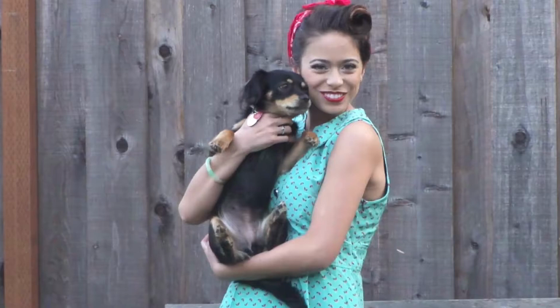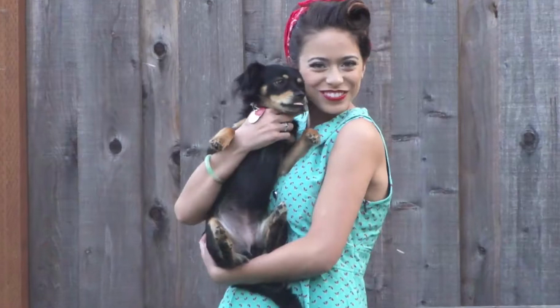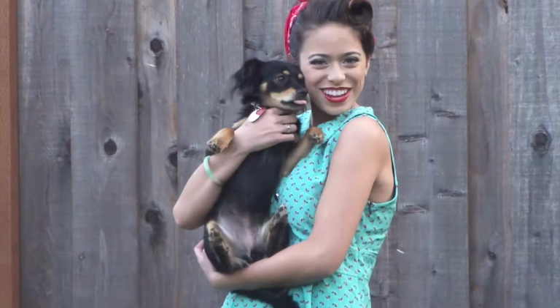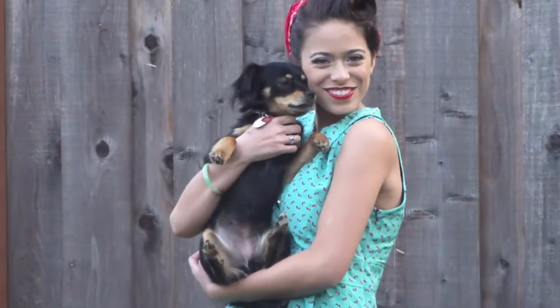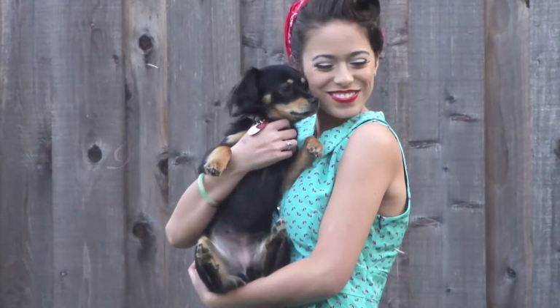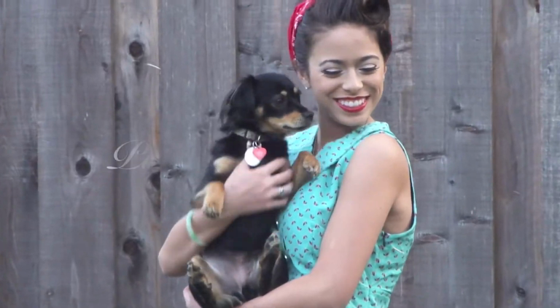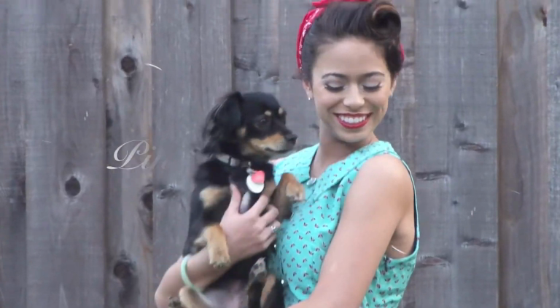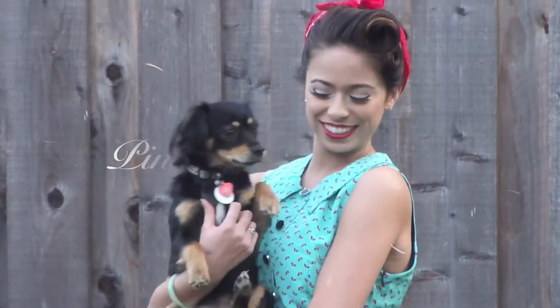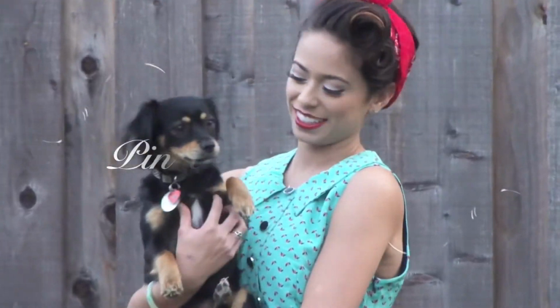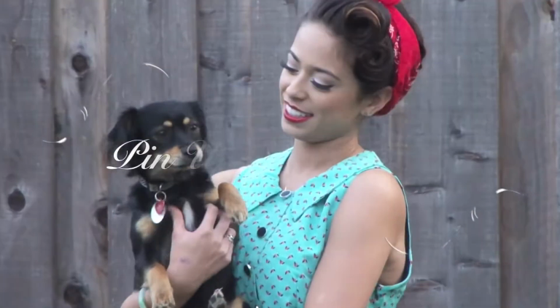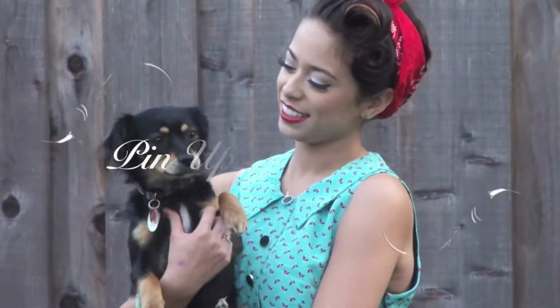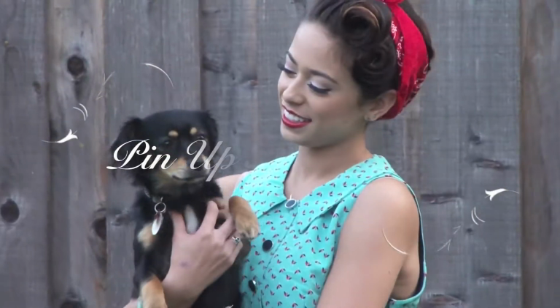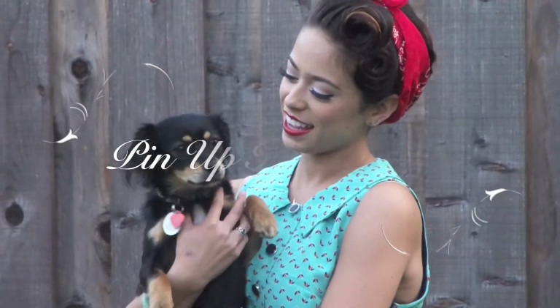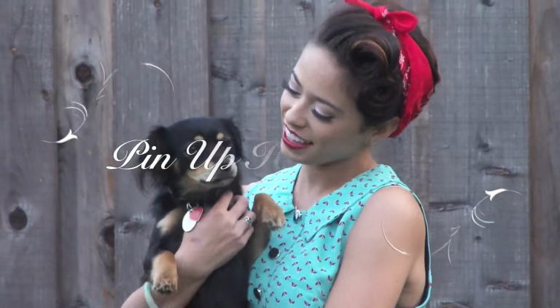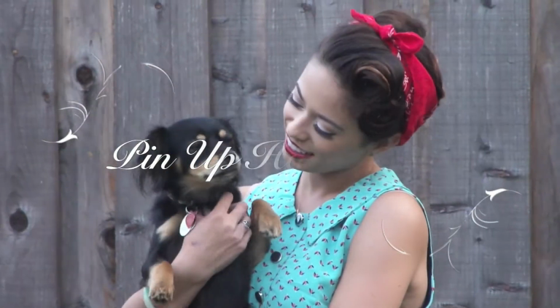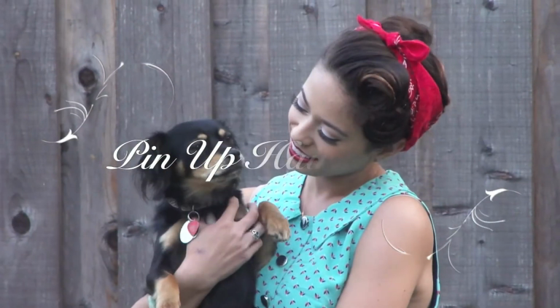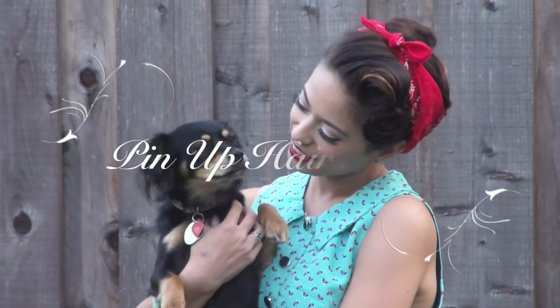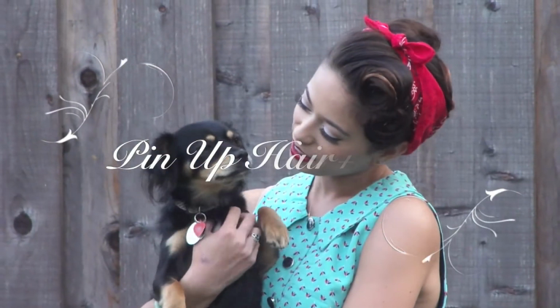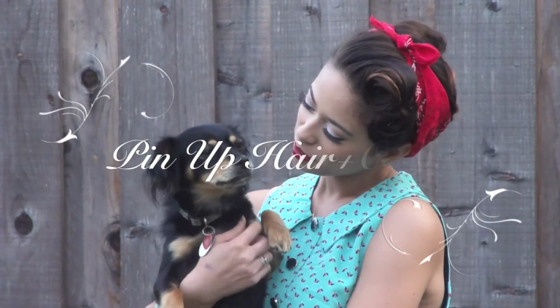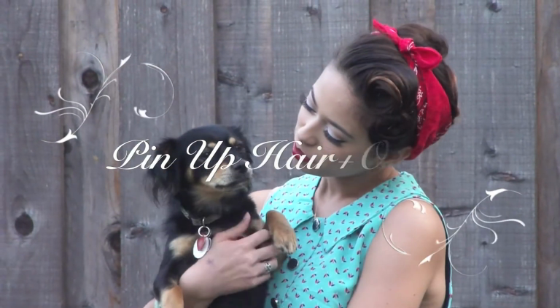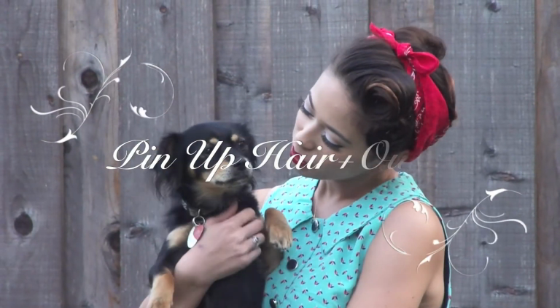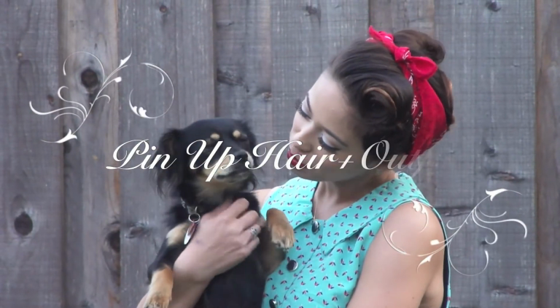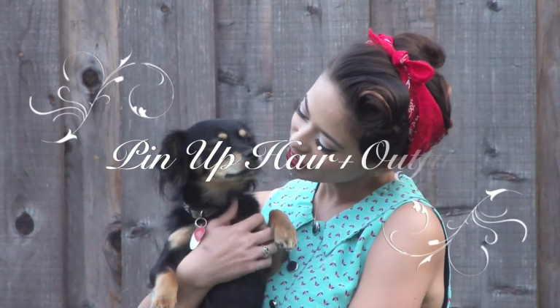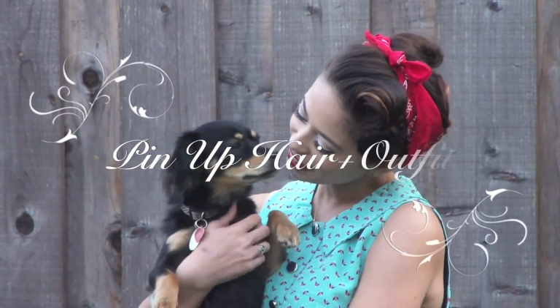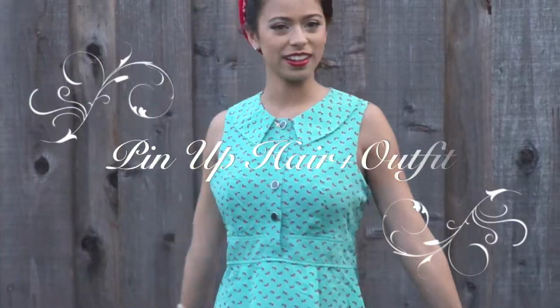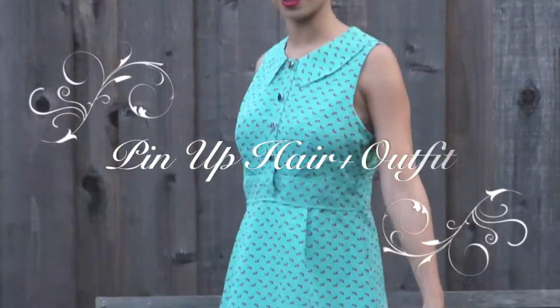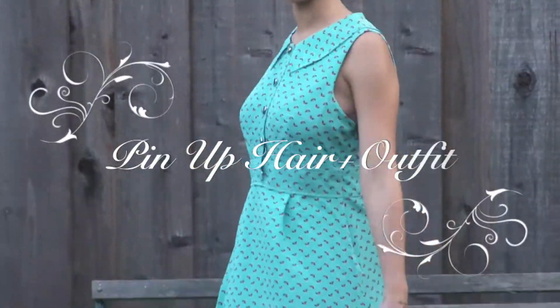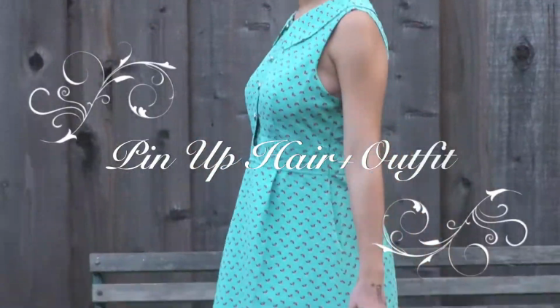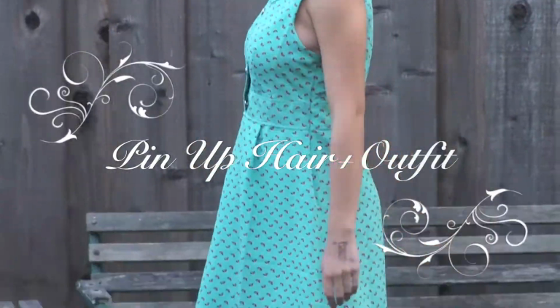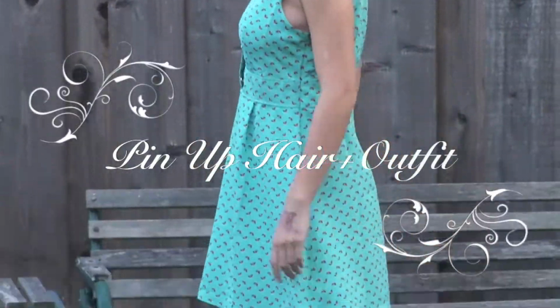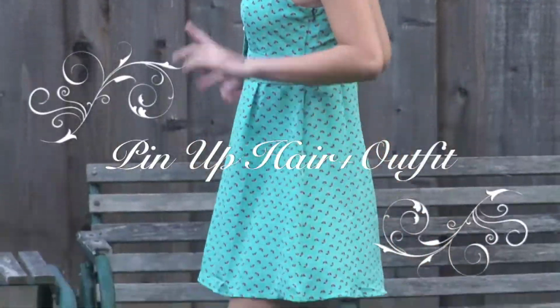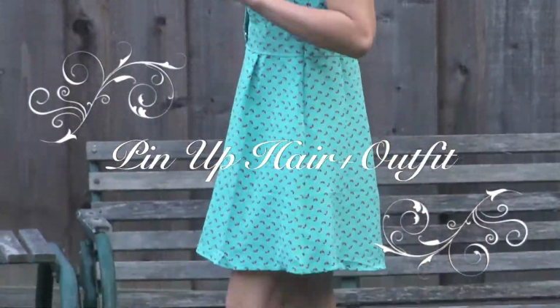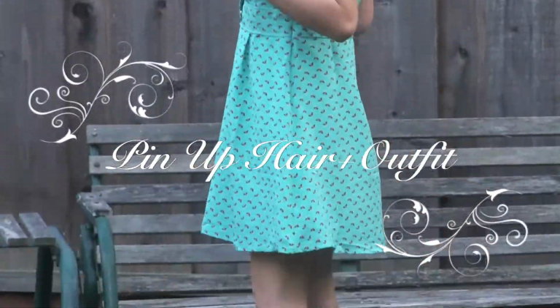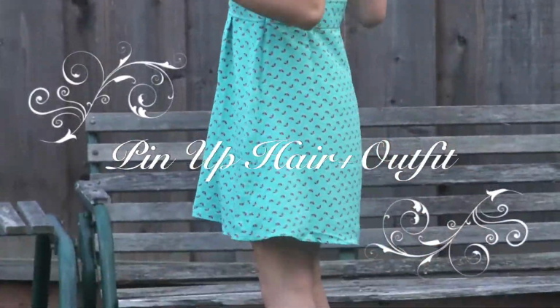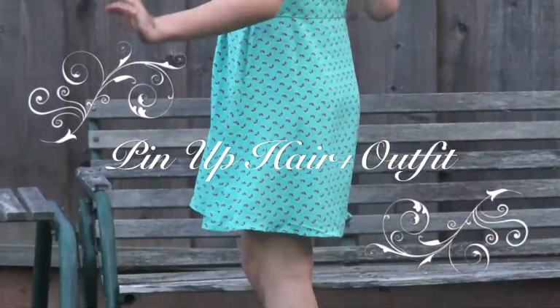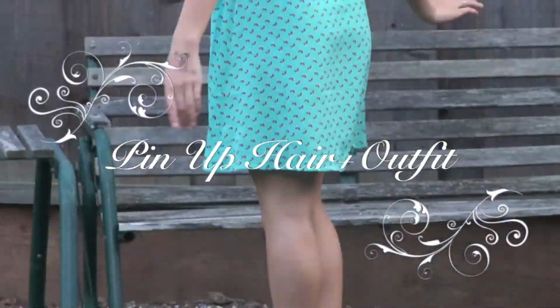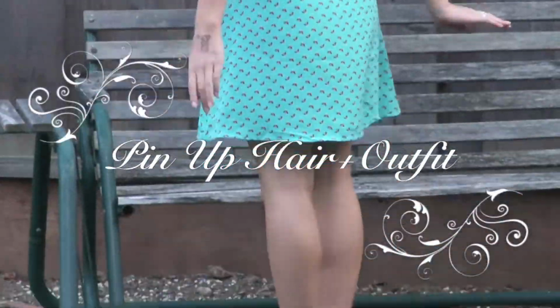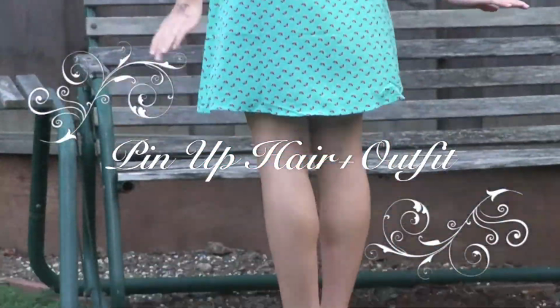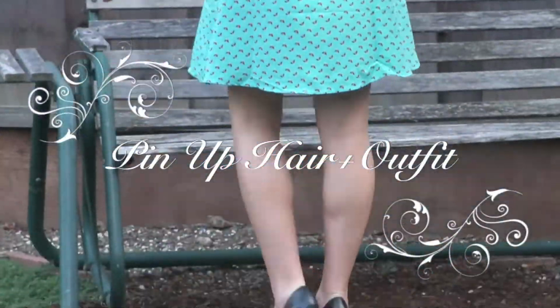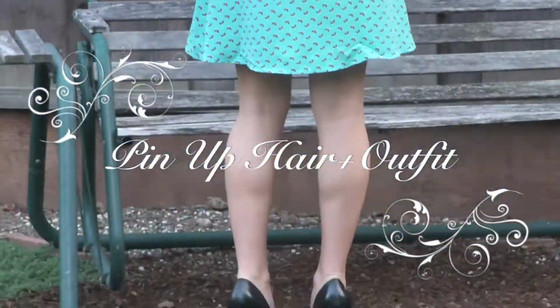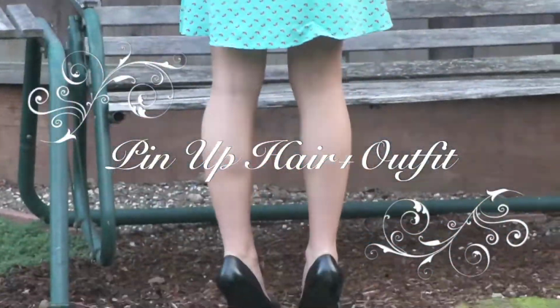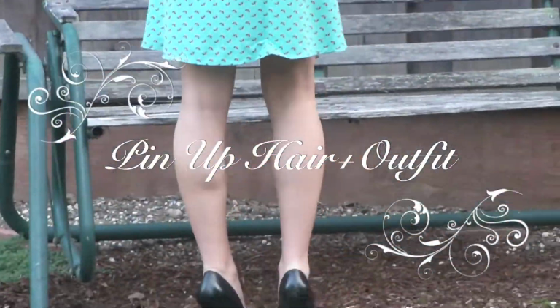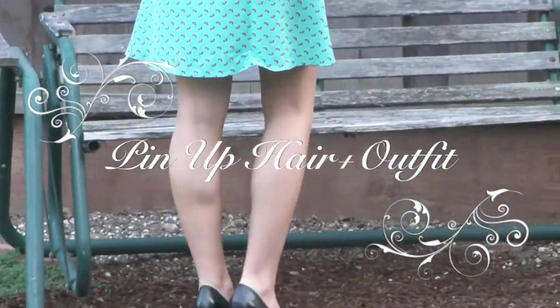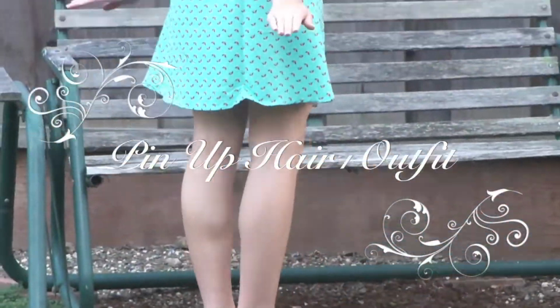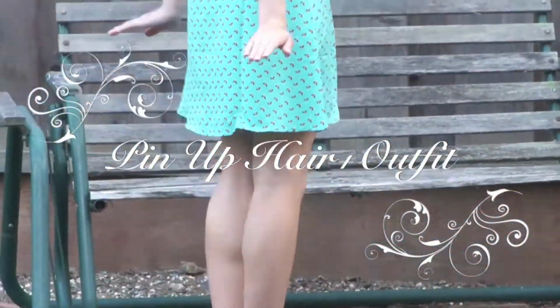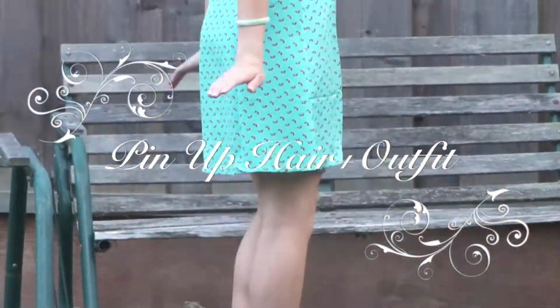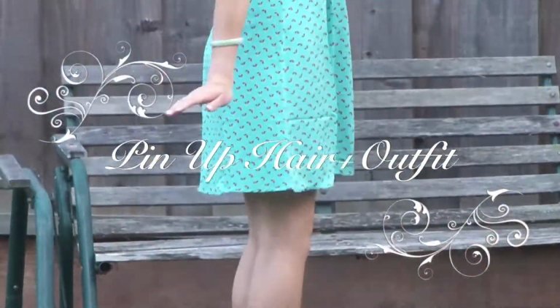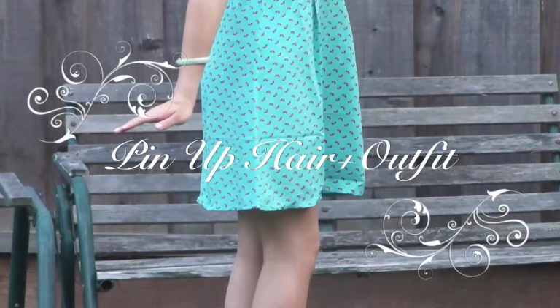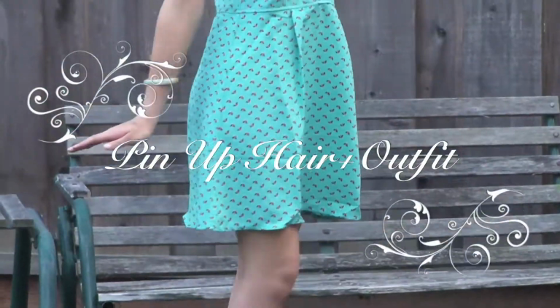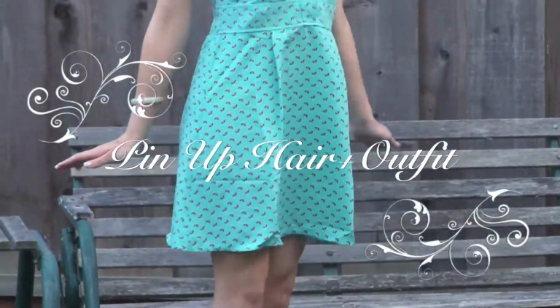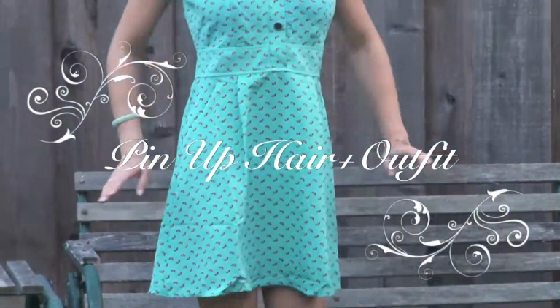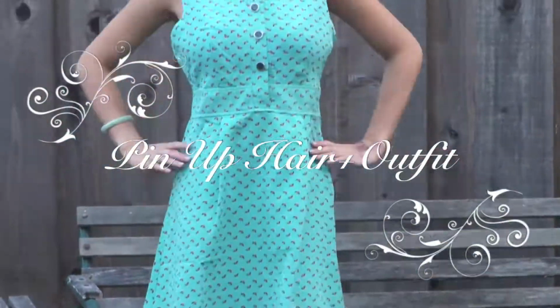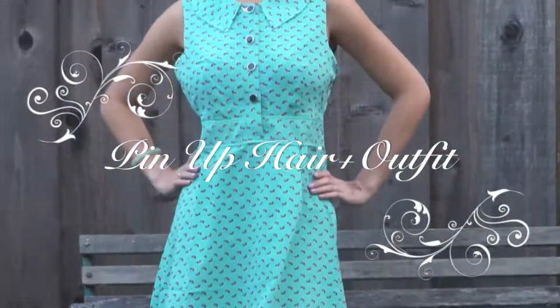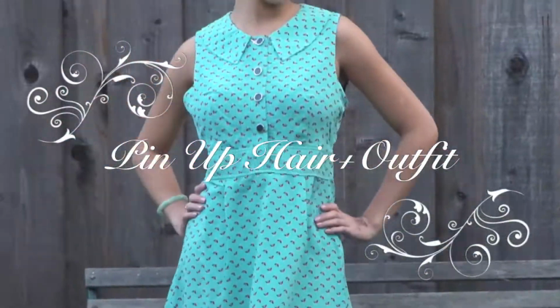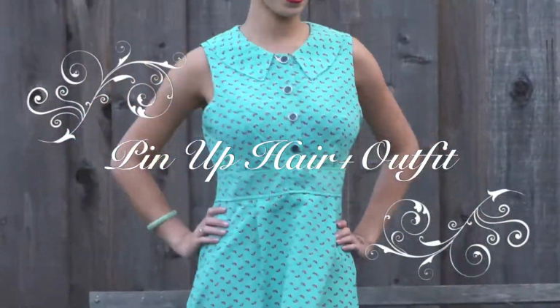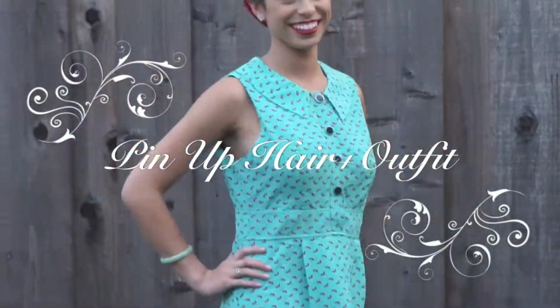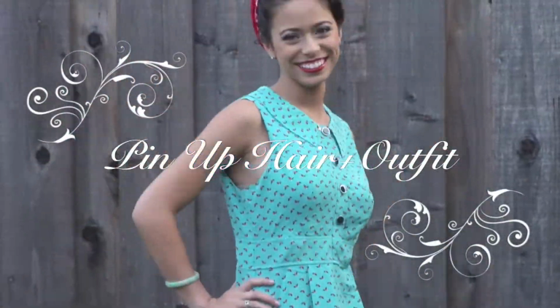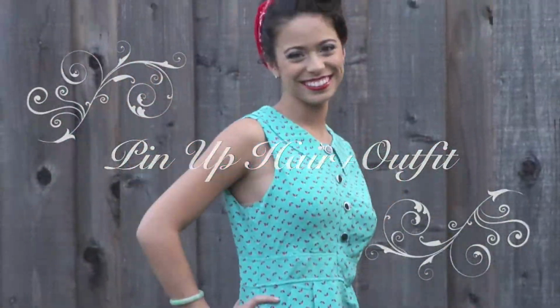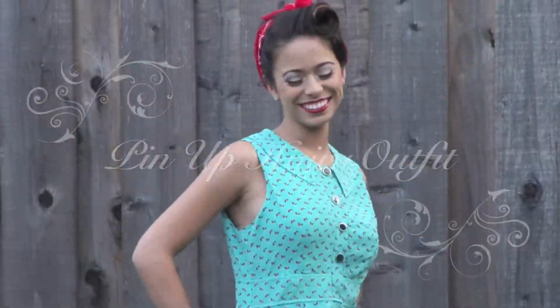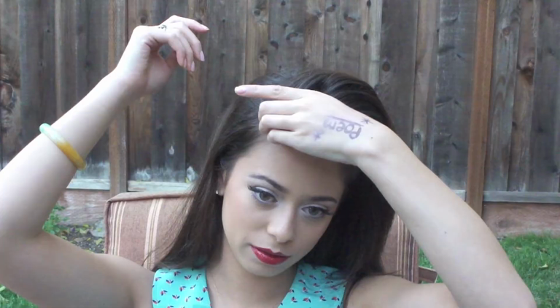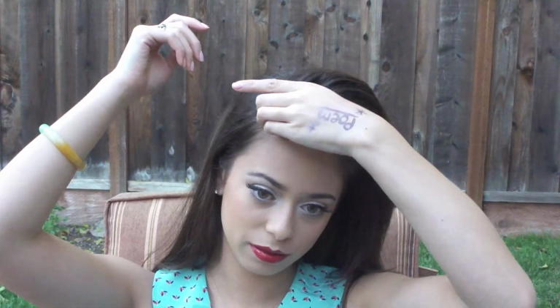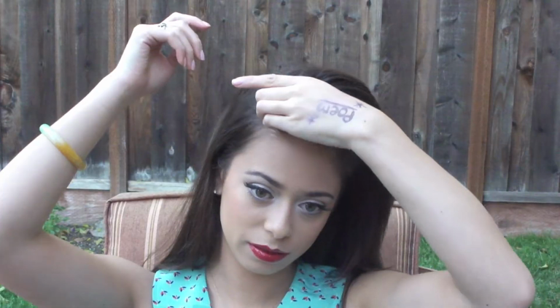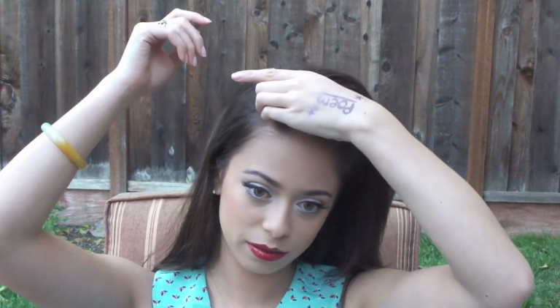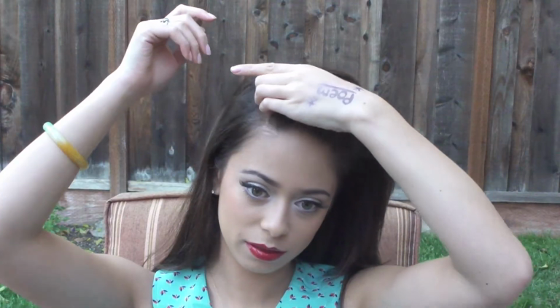Hey everyone! Today I'm going to show you how to do a pinup hairstyle as well as show you my pinup retro inspired outfit.